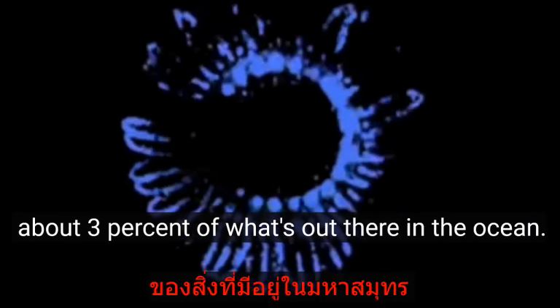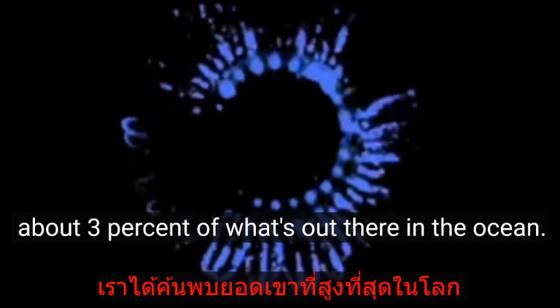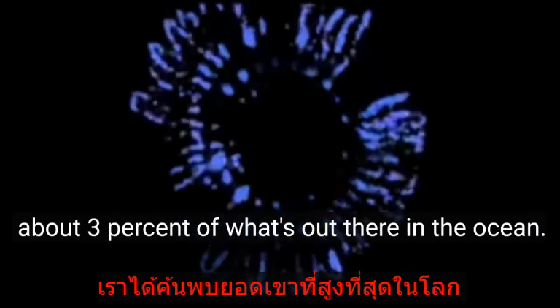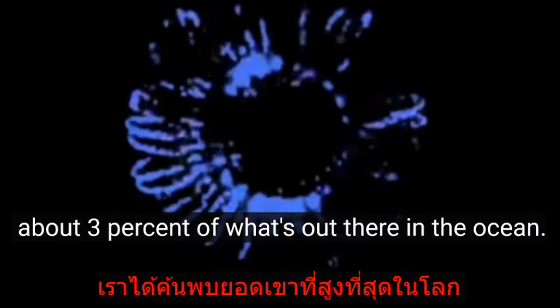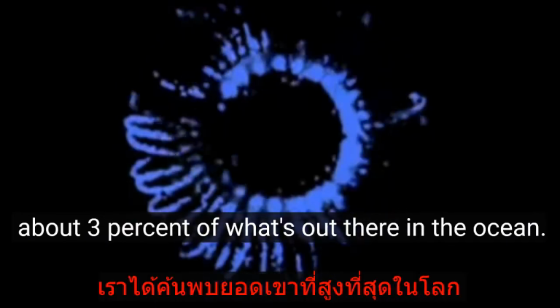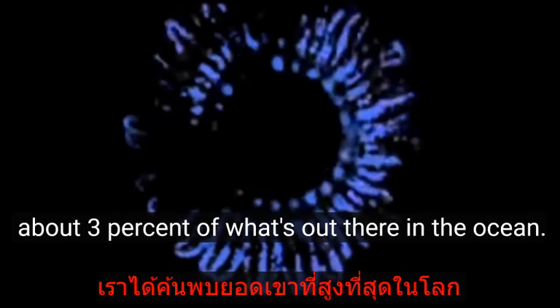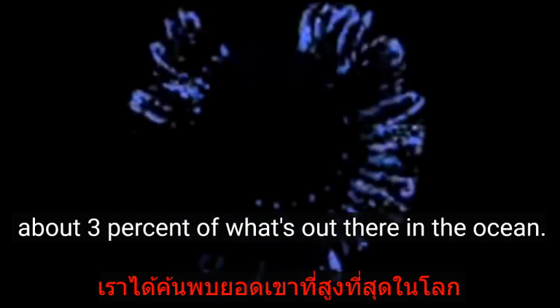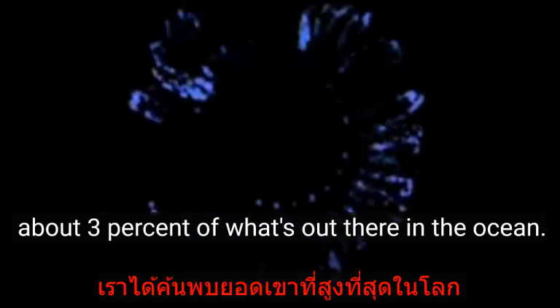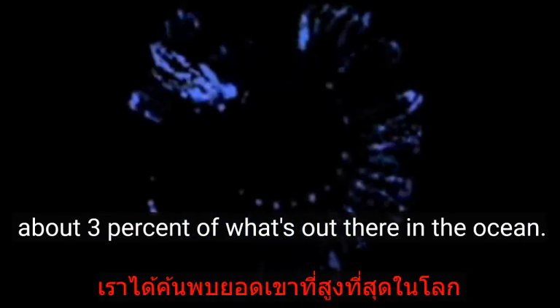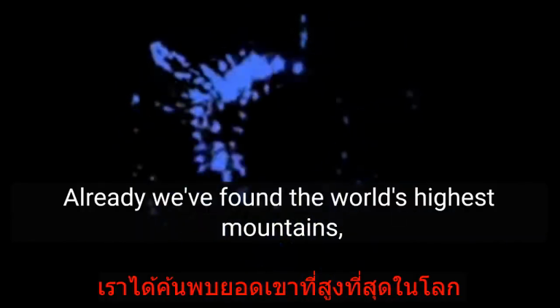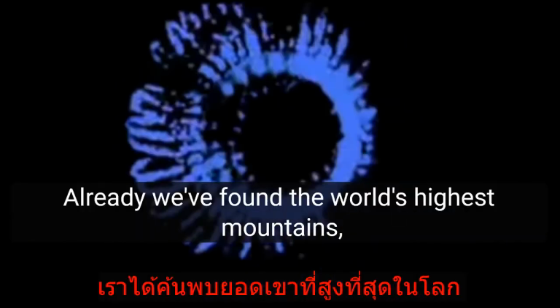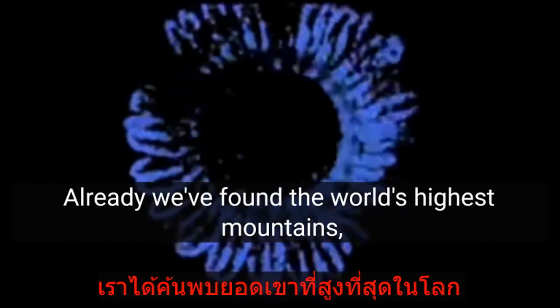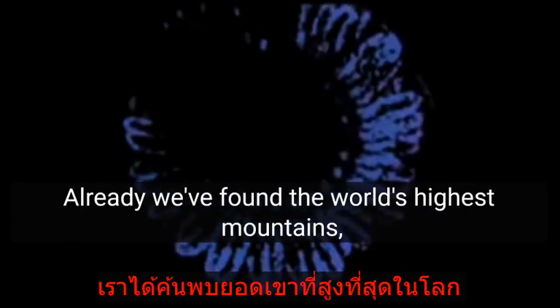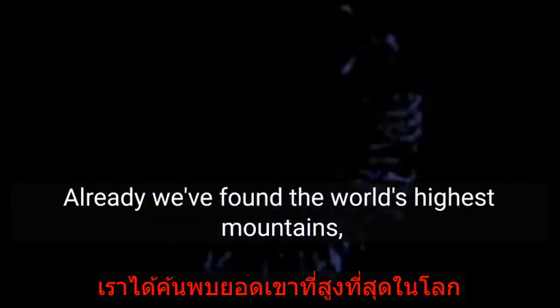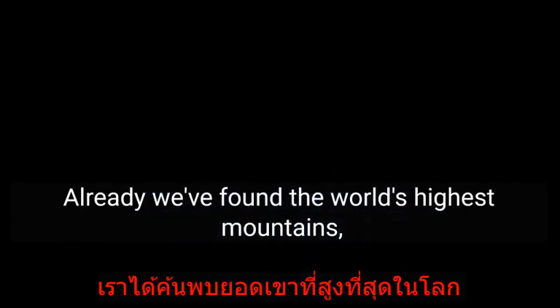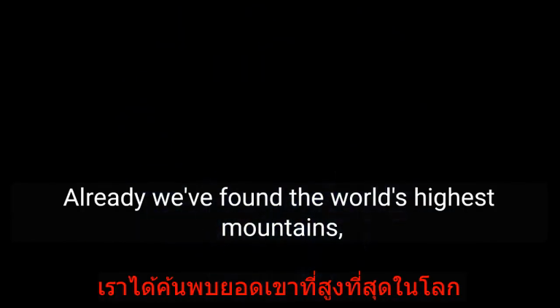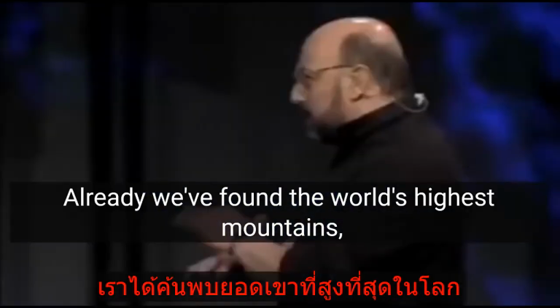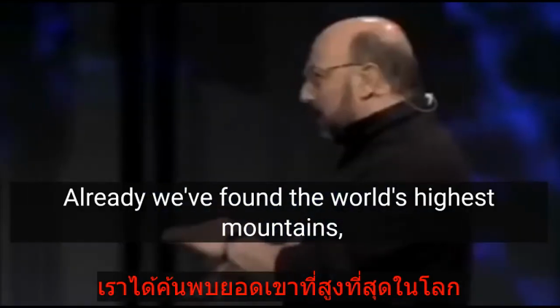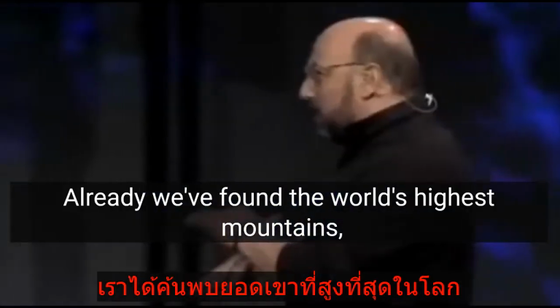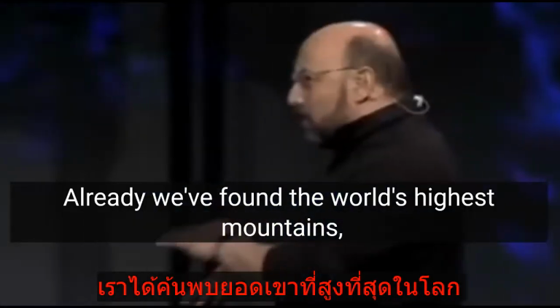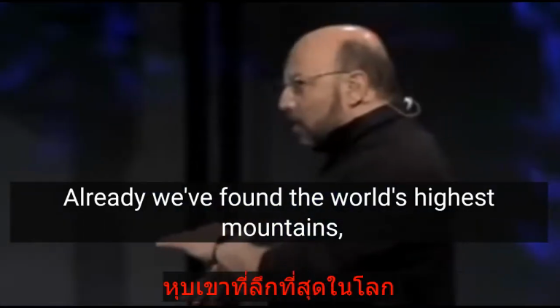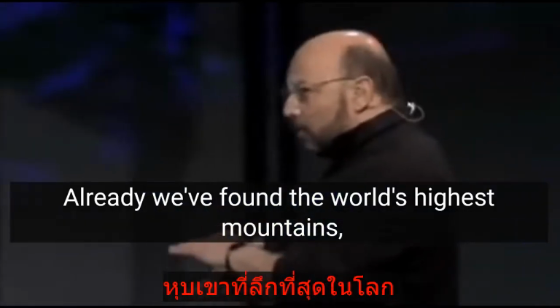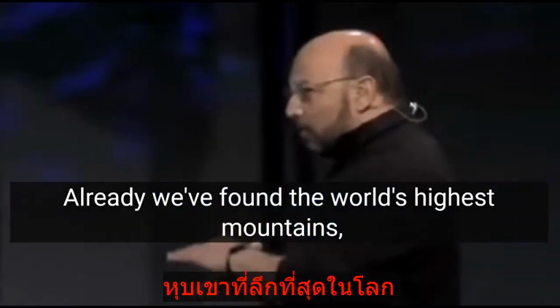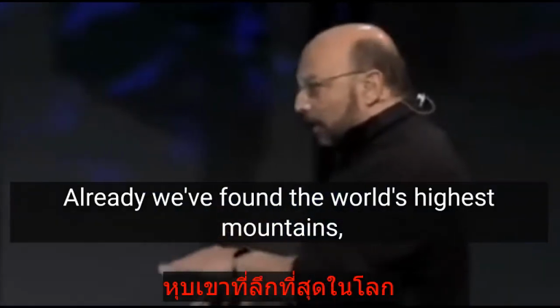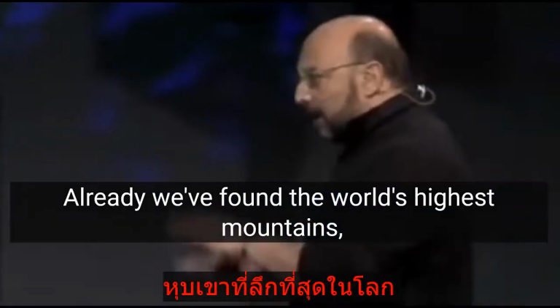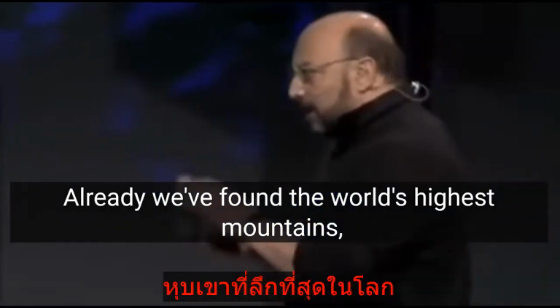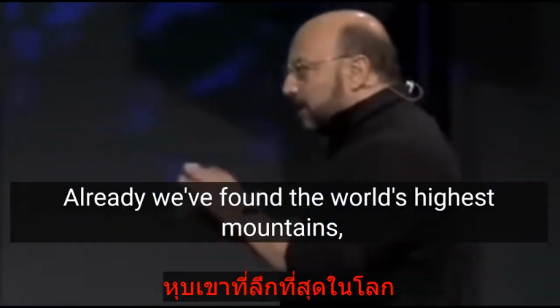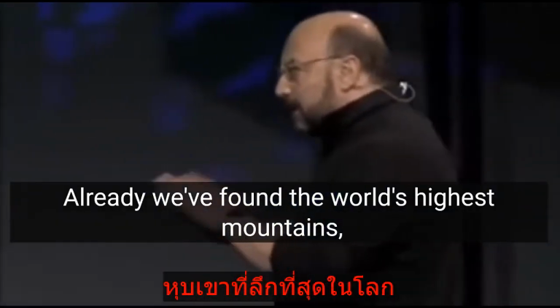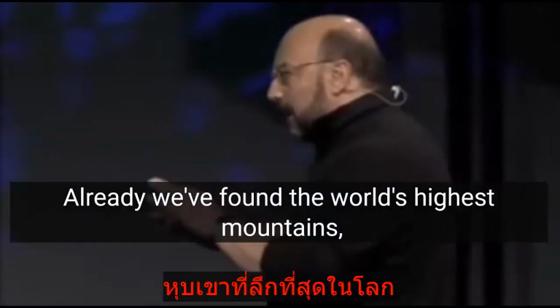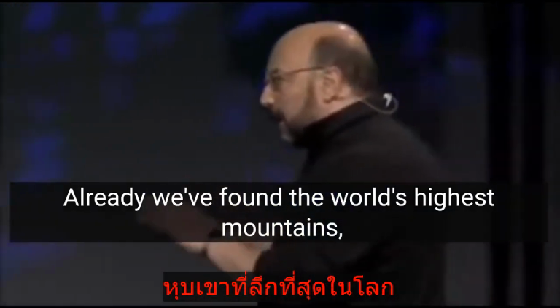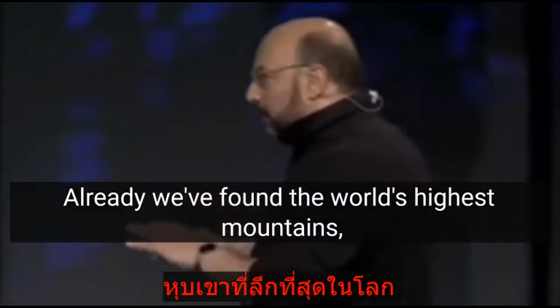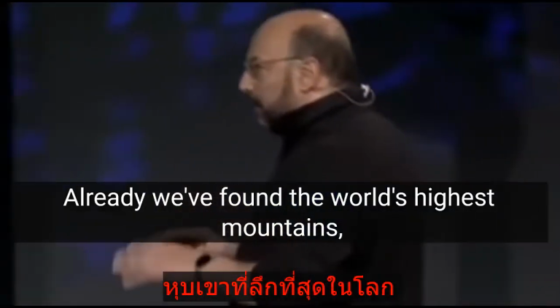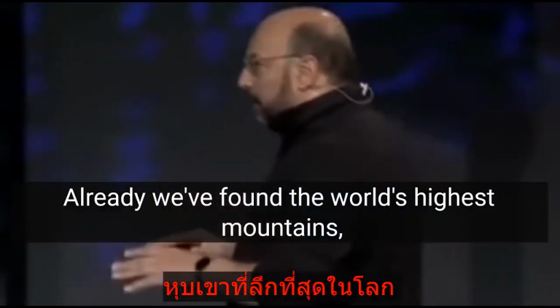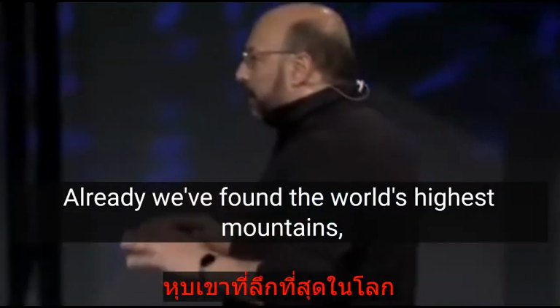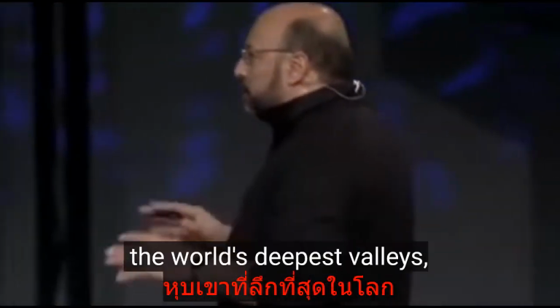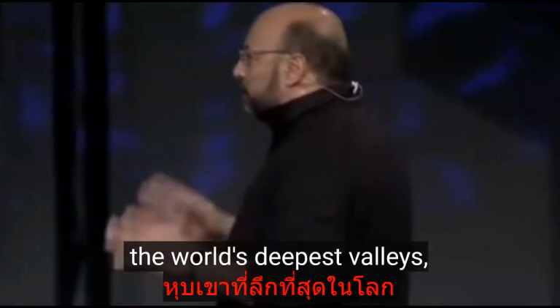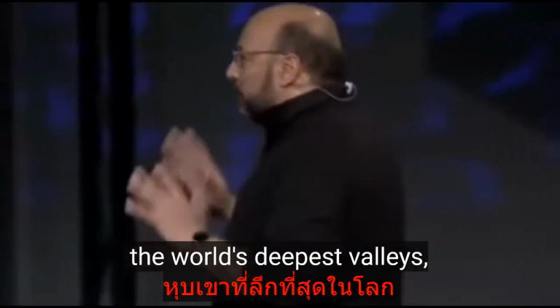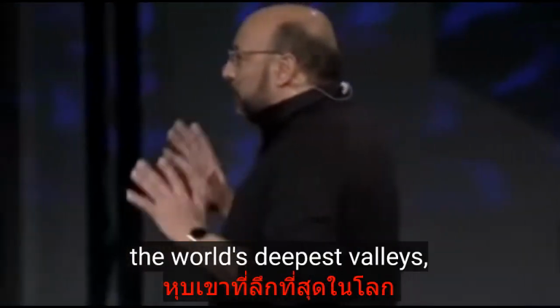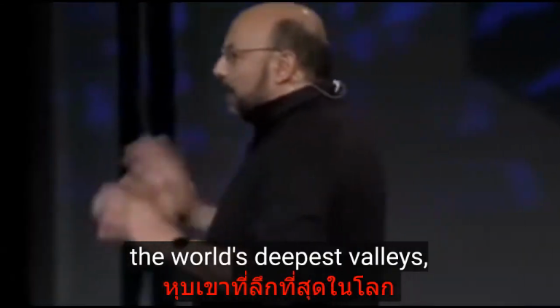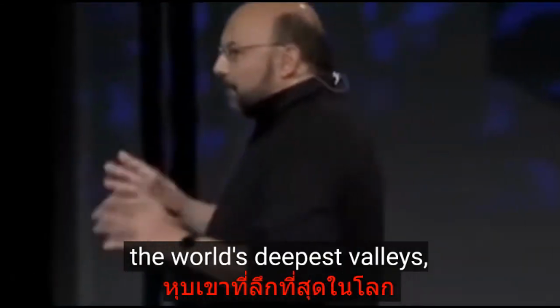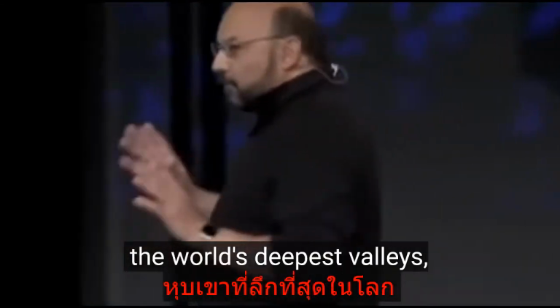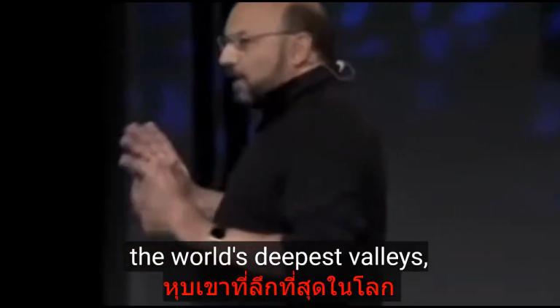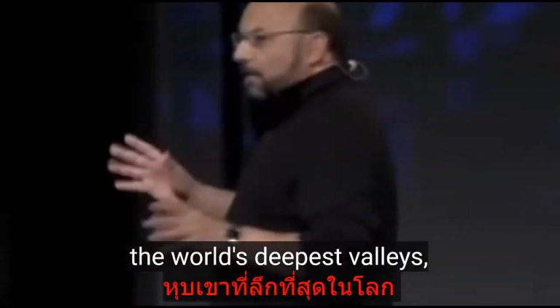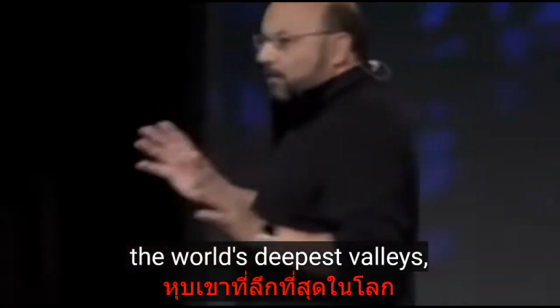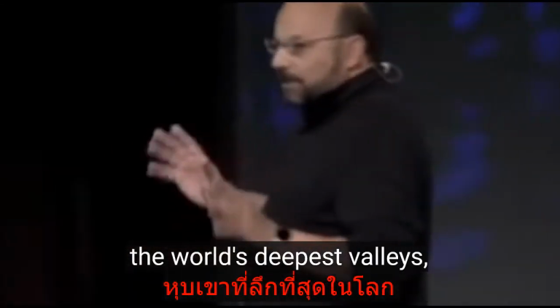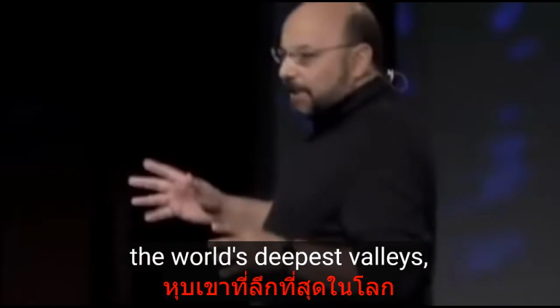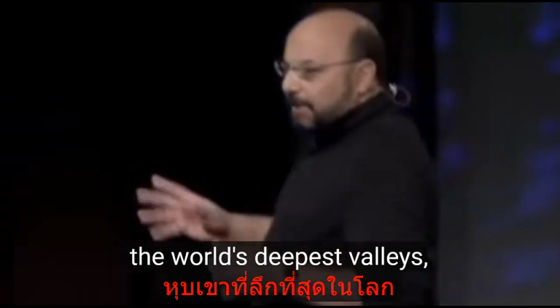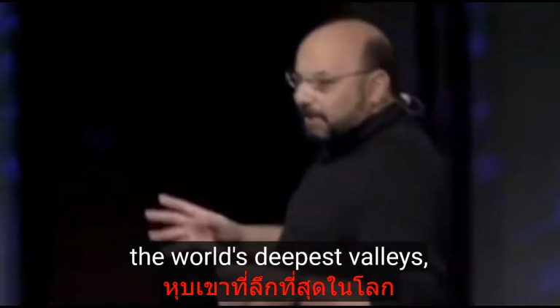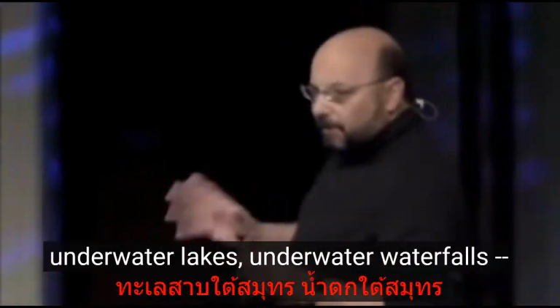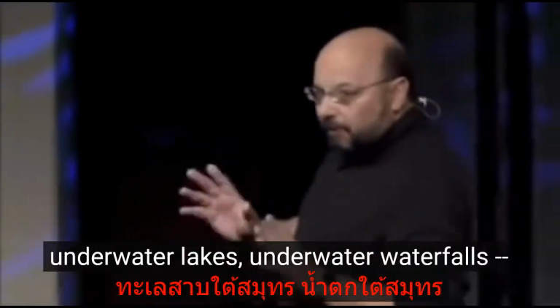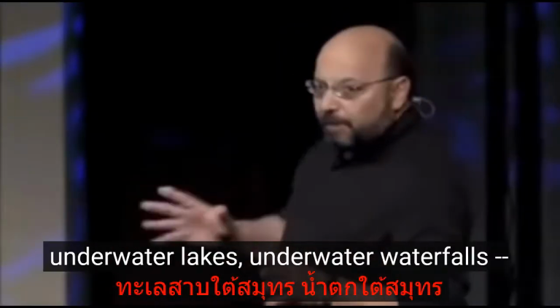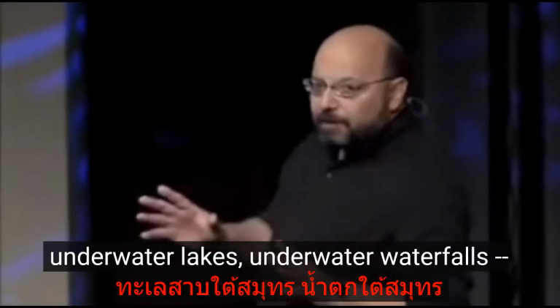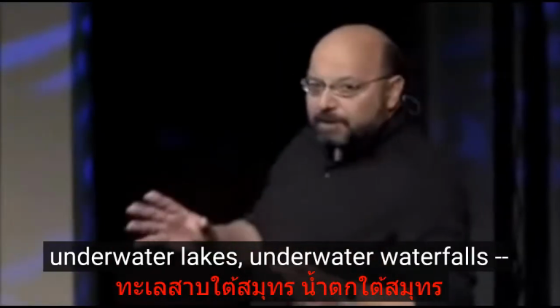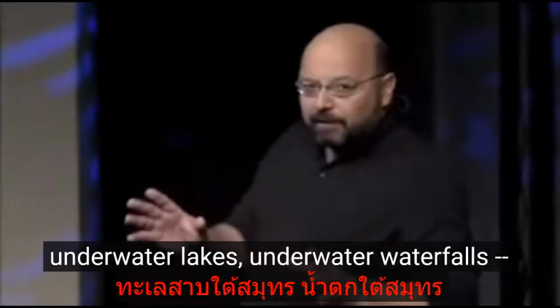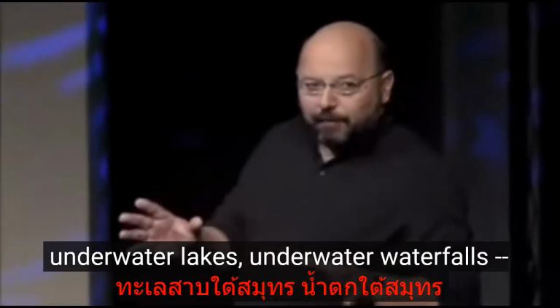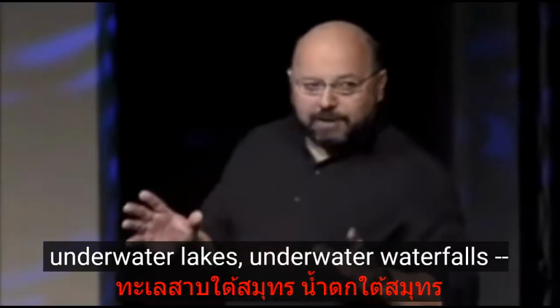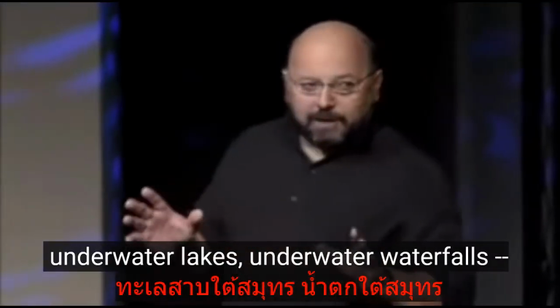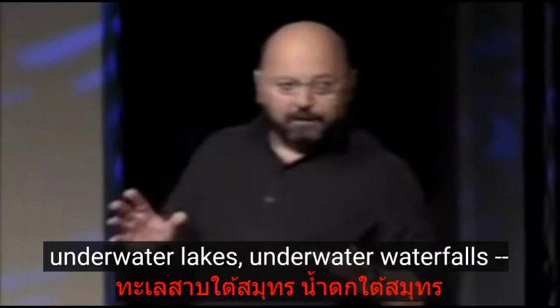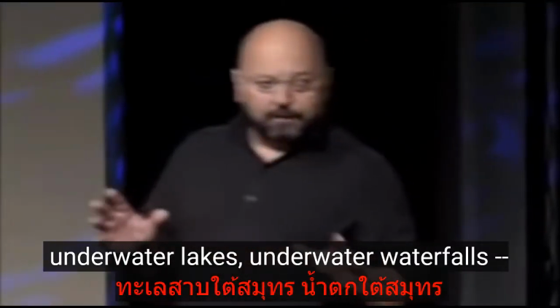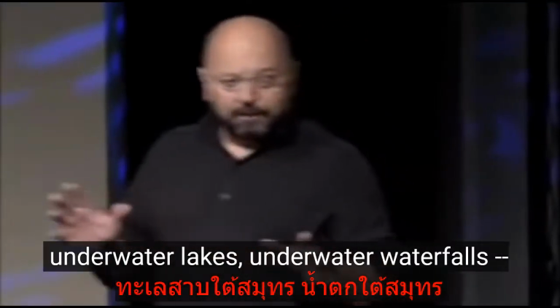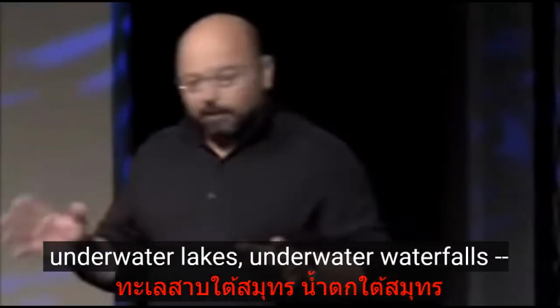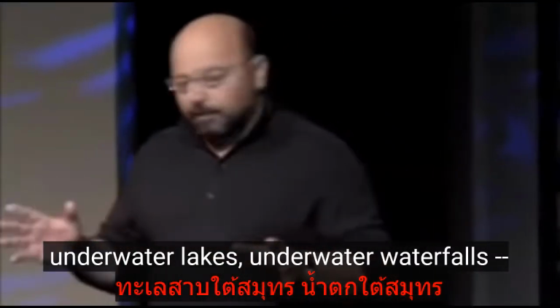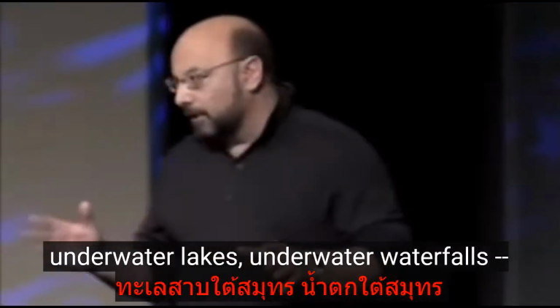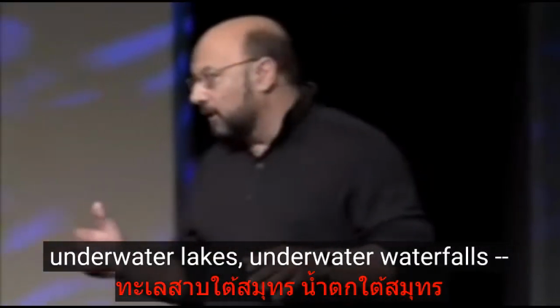Every single dive. That's the unknown world. And today we've only explored about 3% of what's out in the ocean.